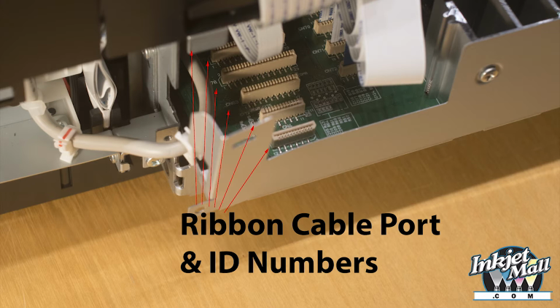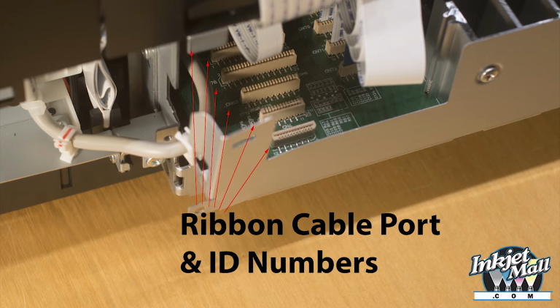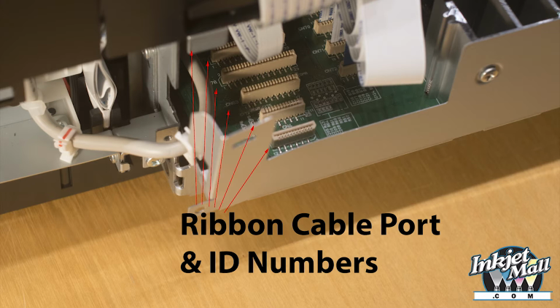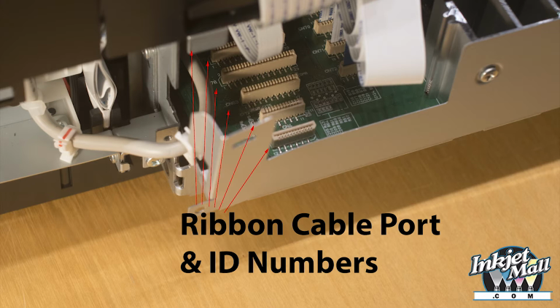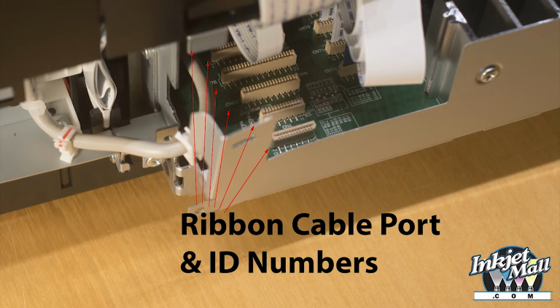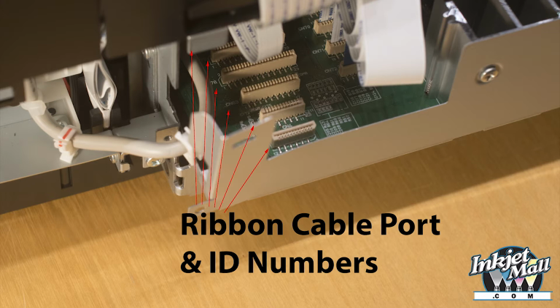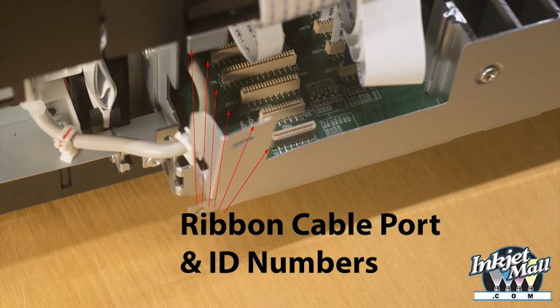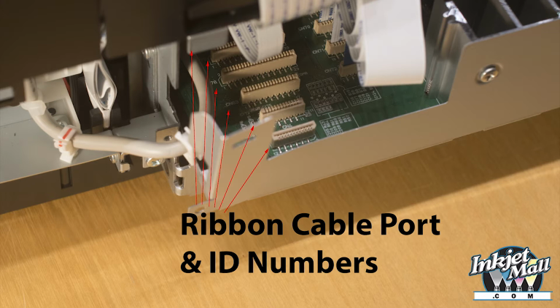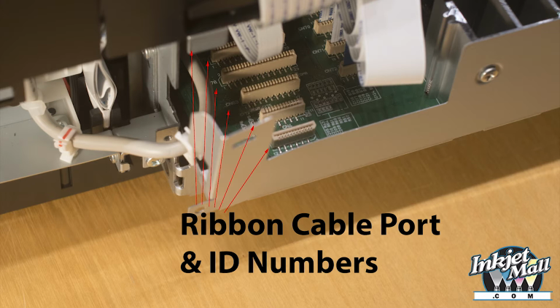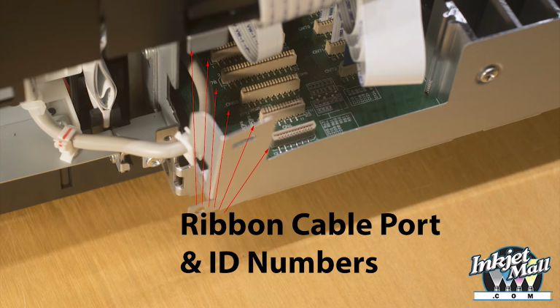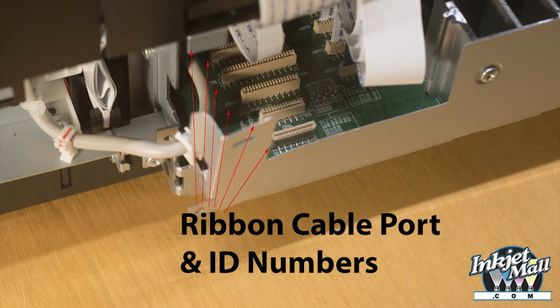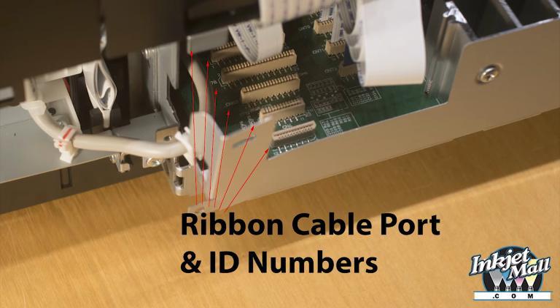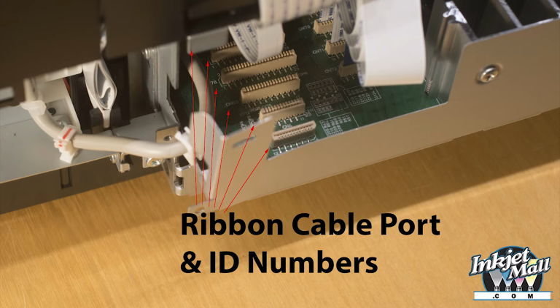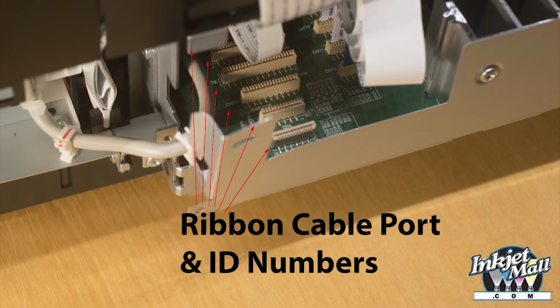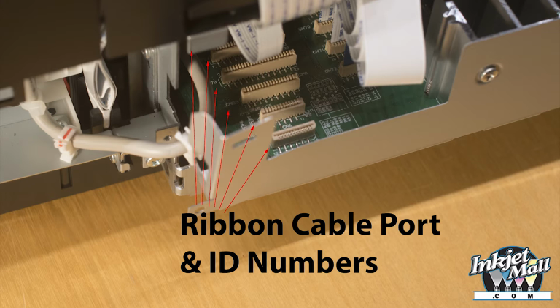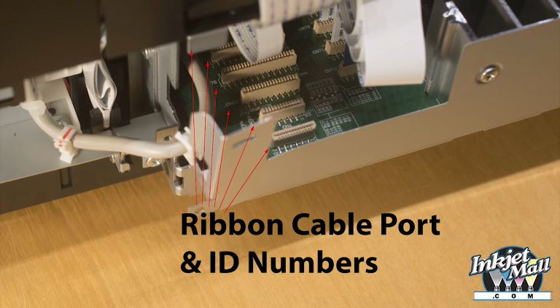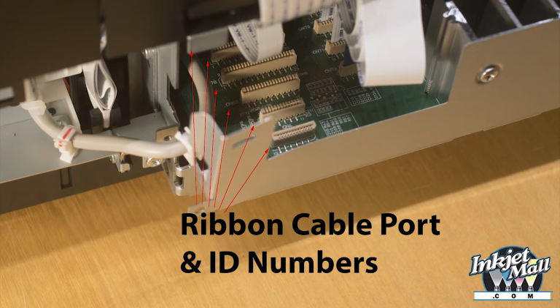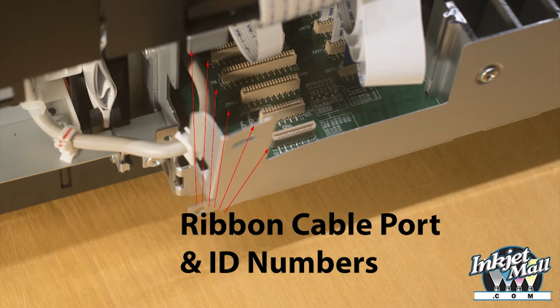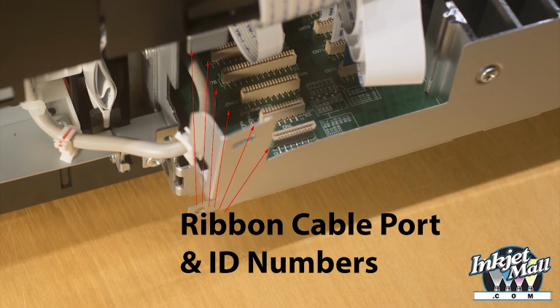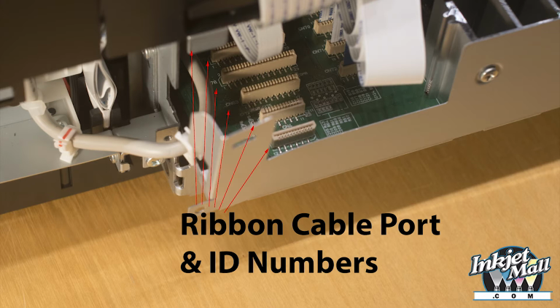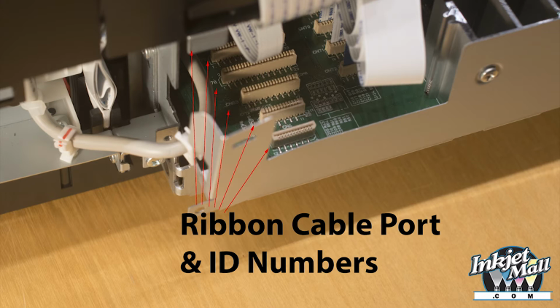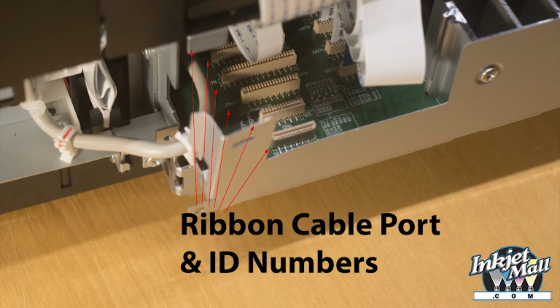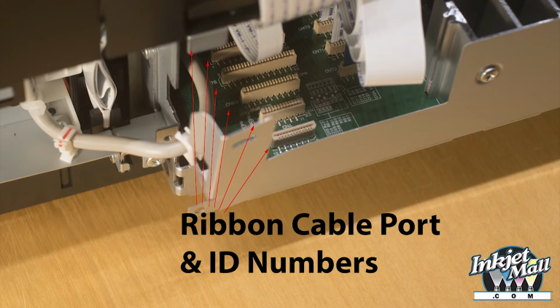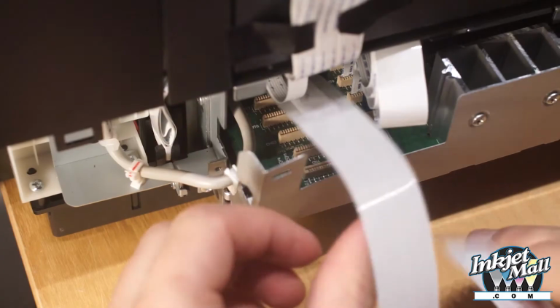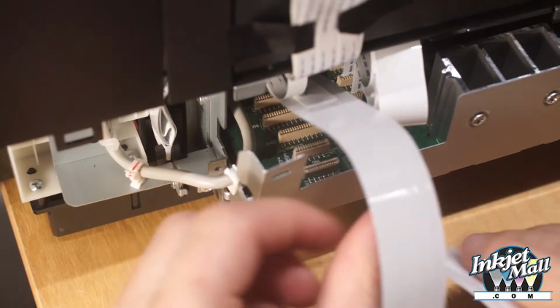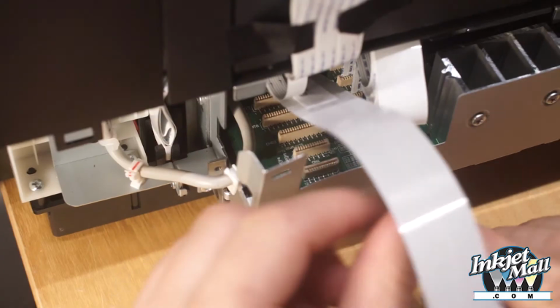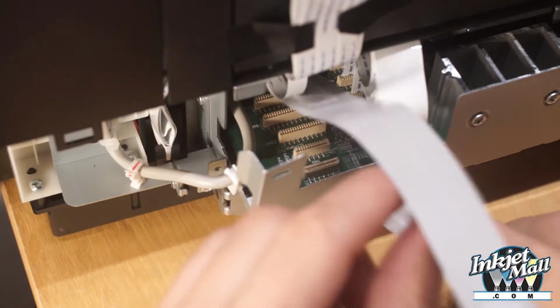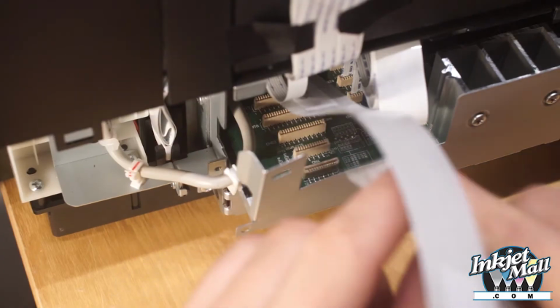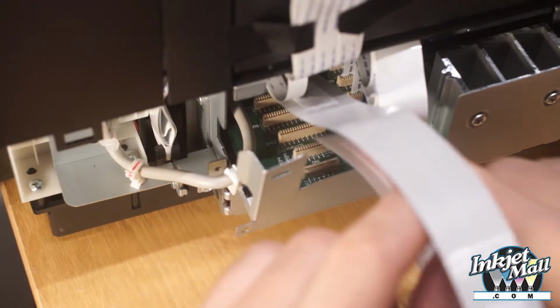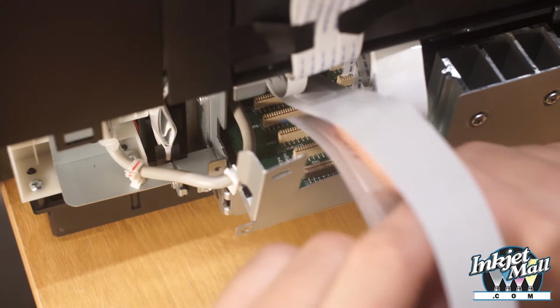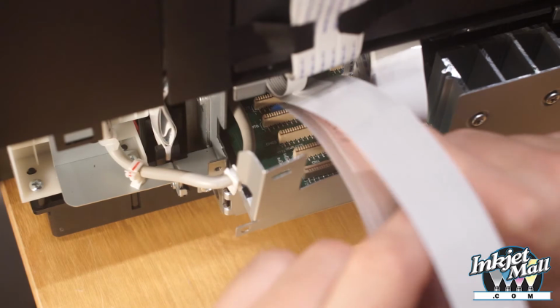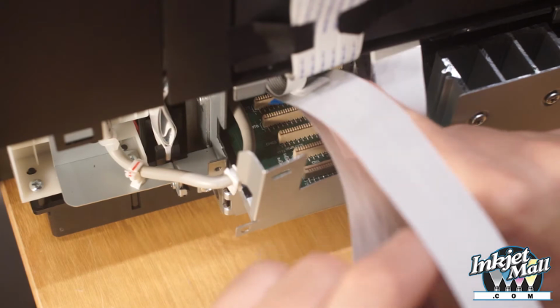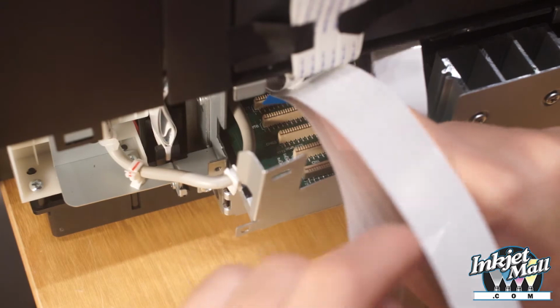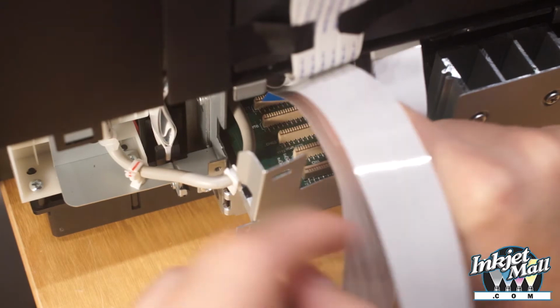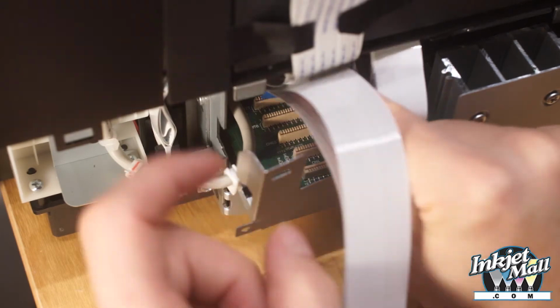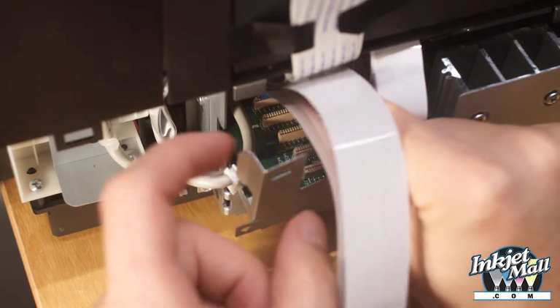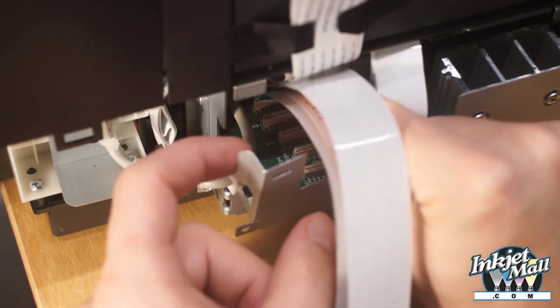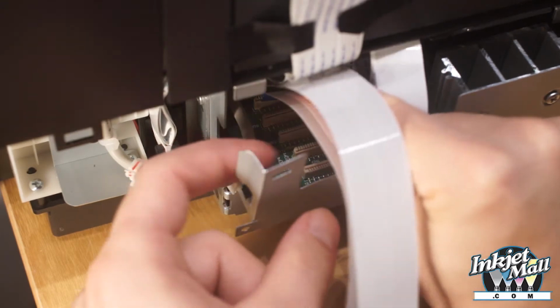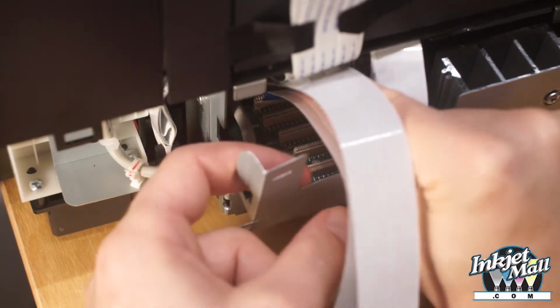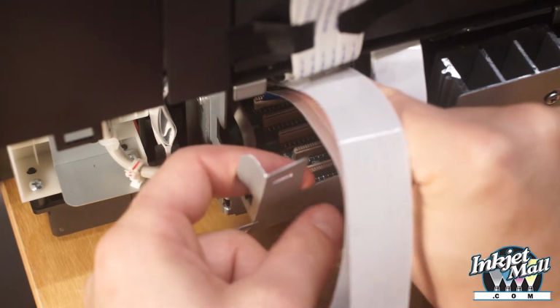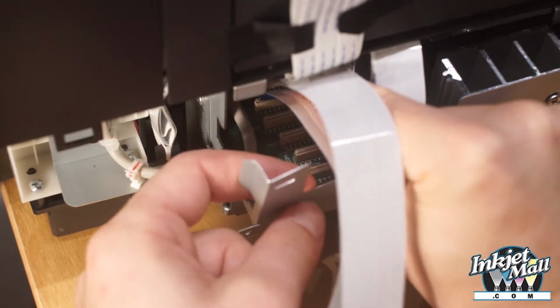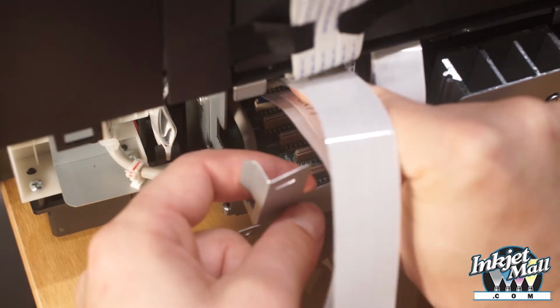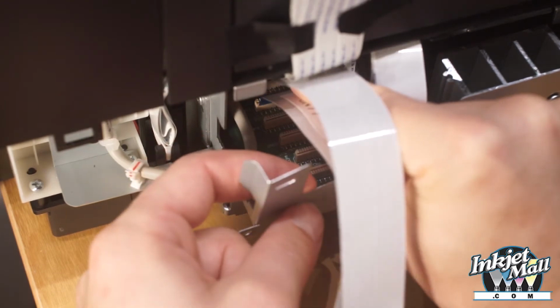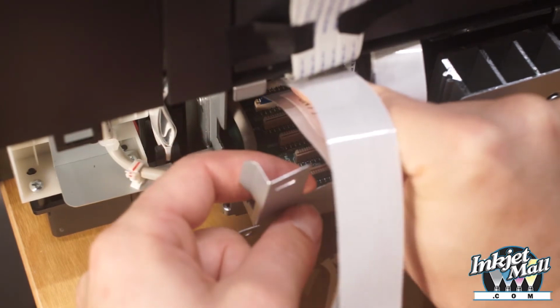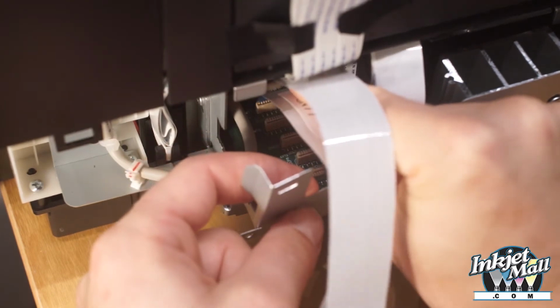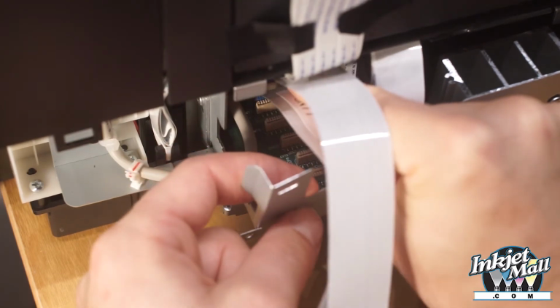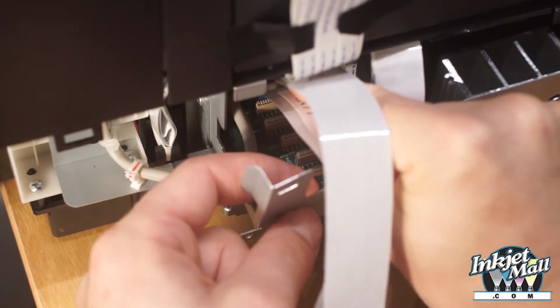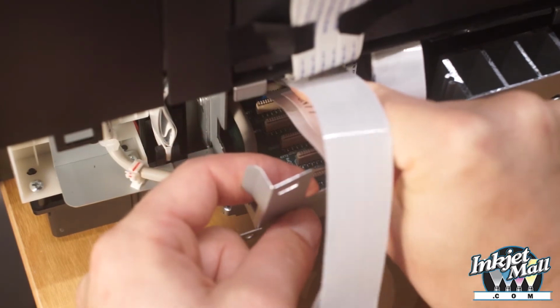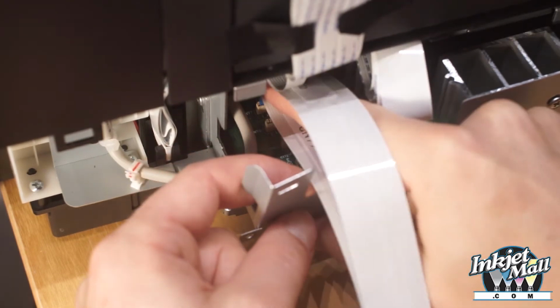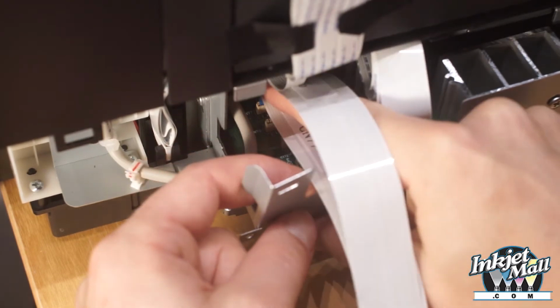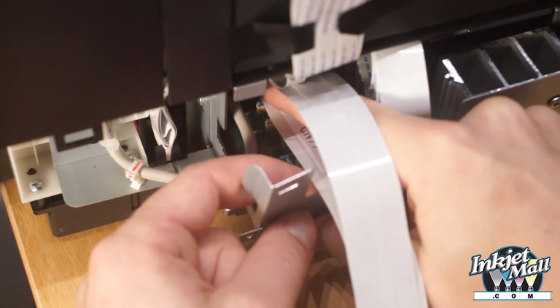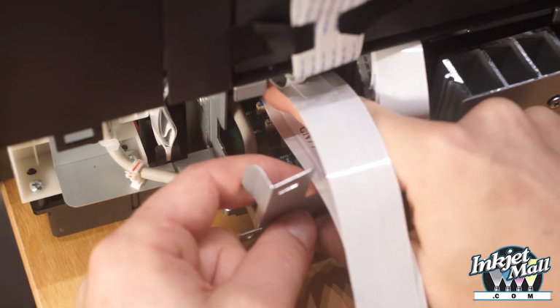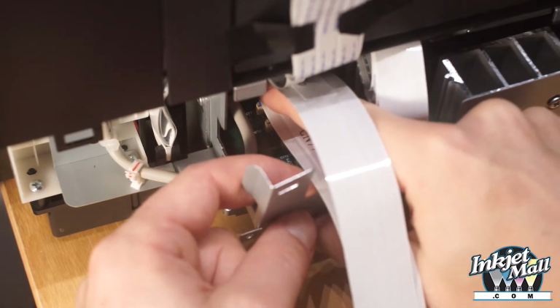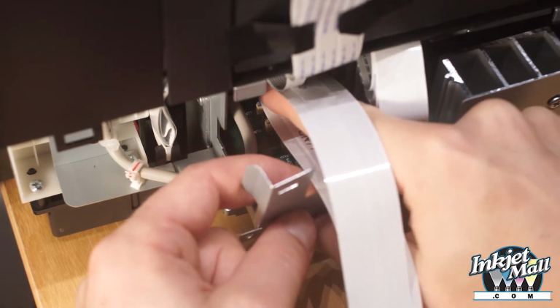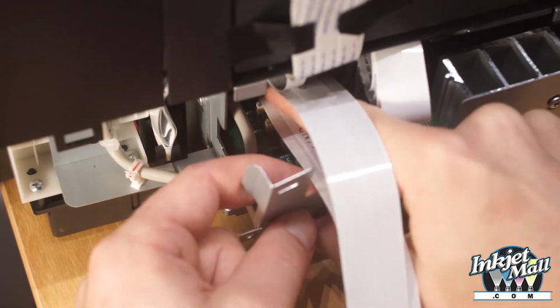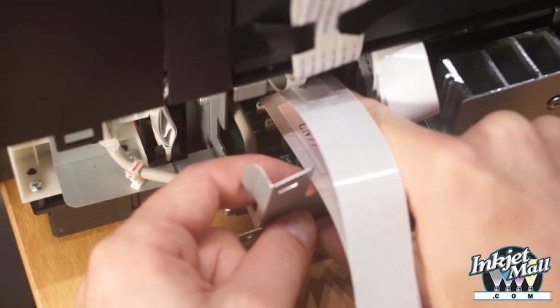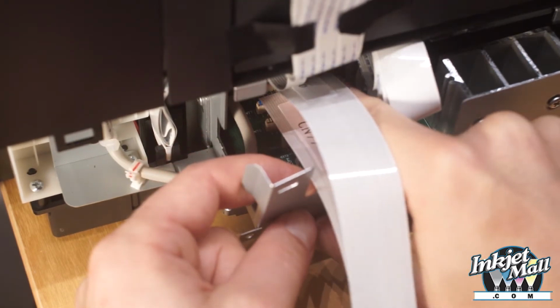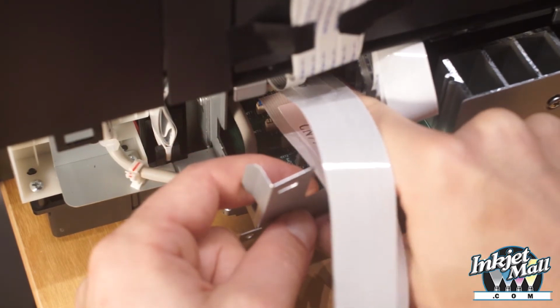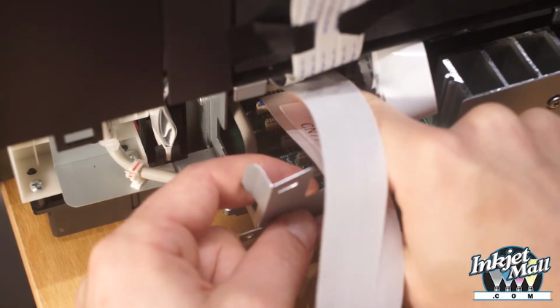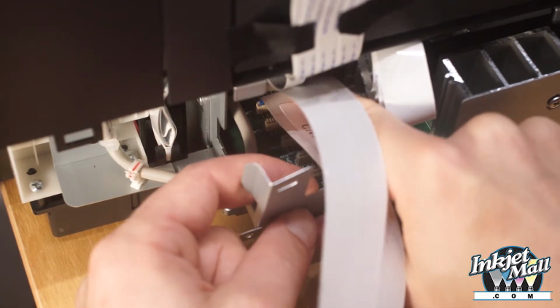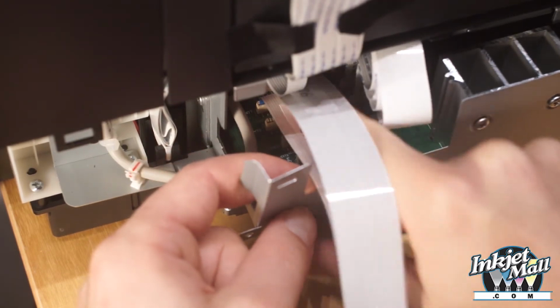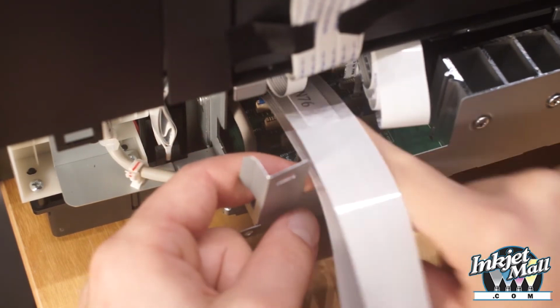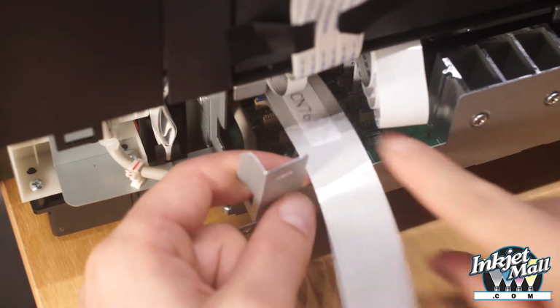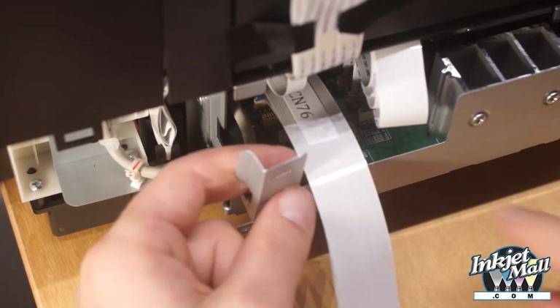Step 11. Plug in the cables labeled CN77 and CN78 in the same way.